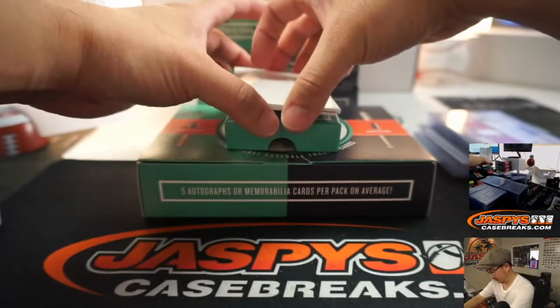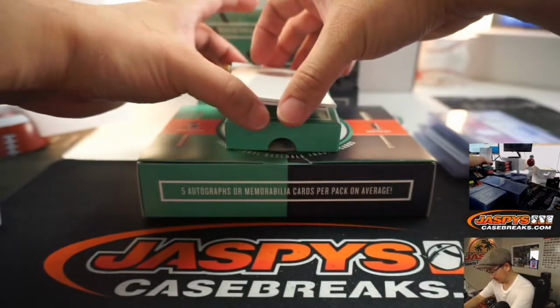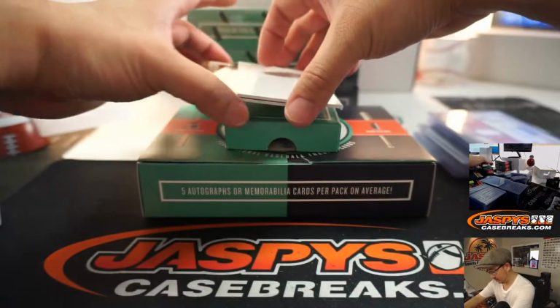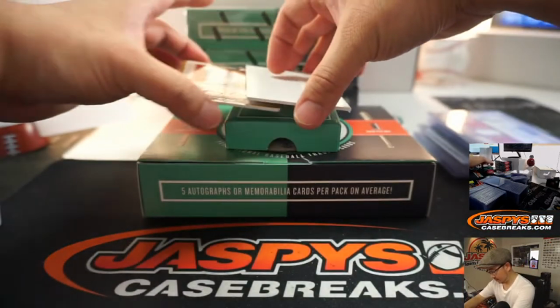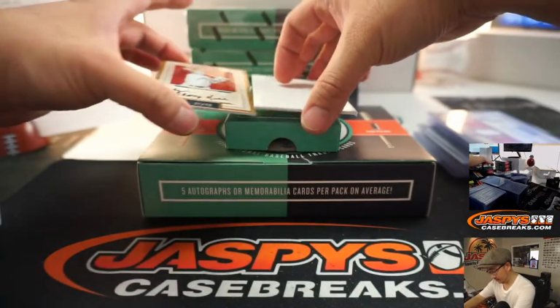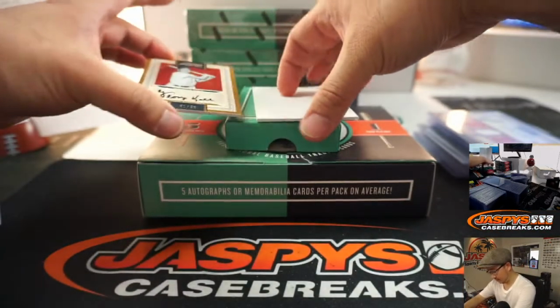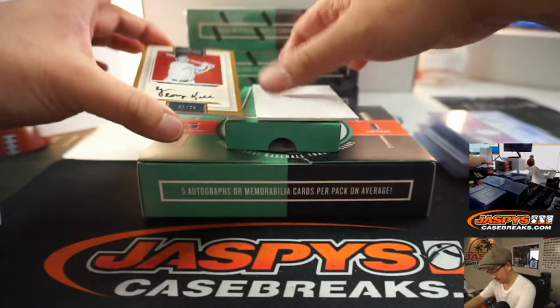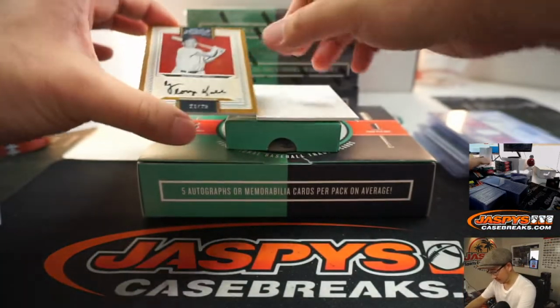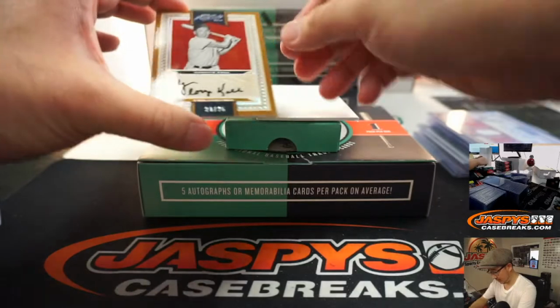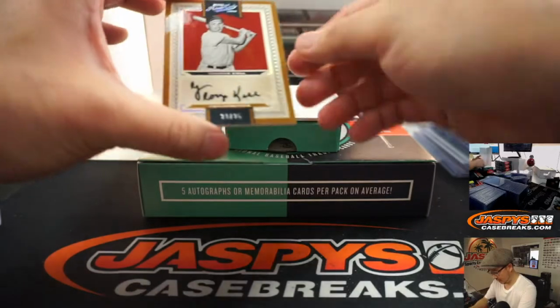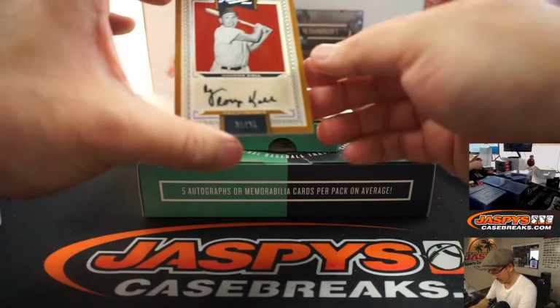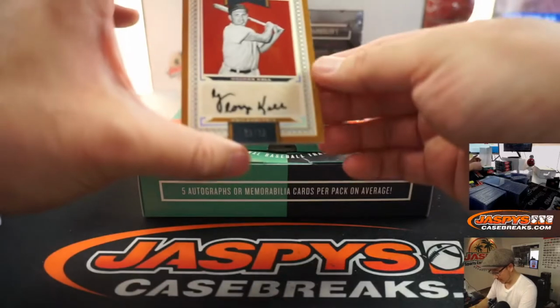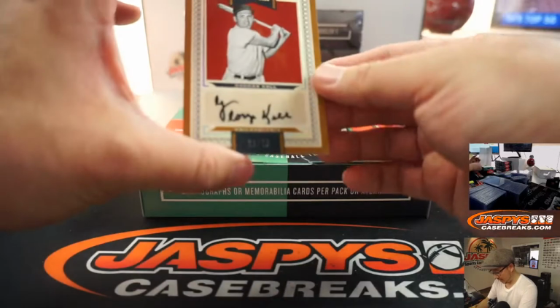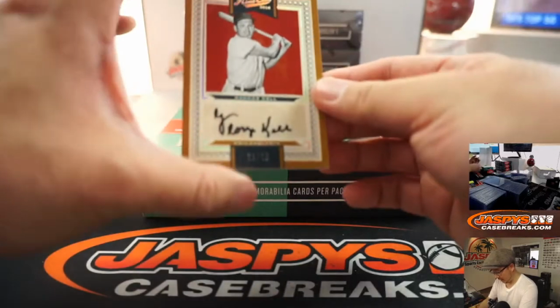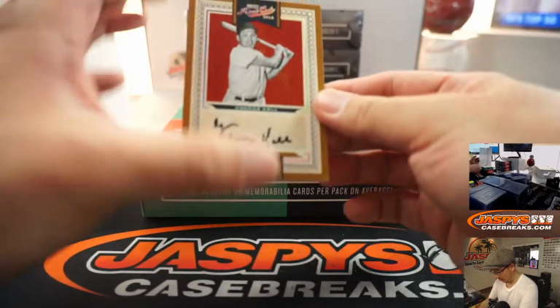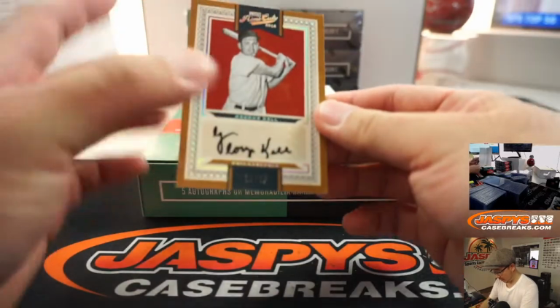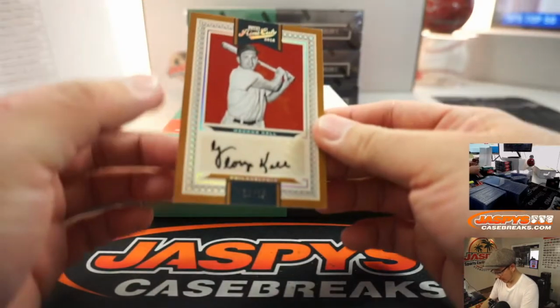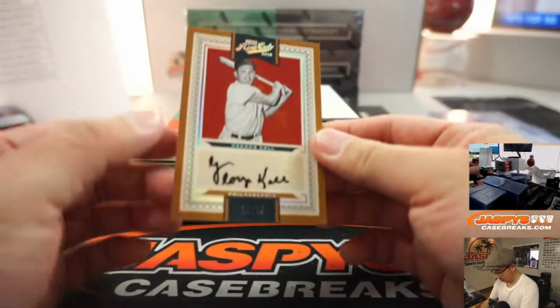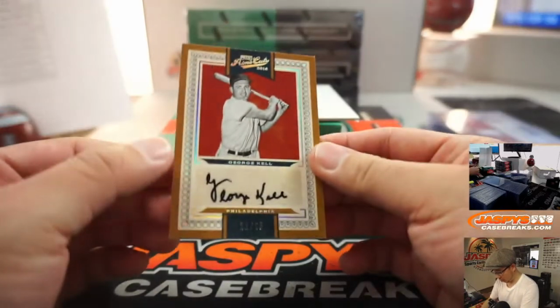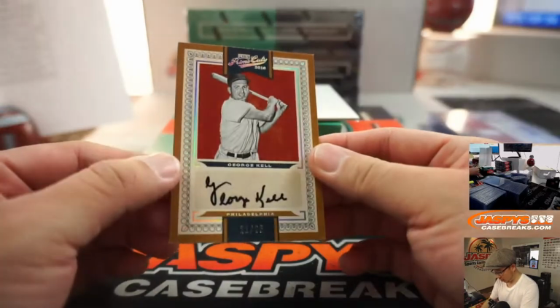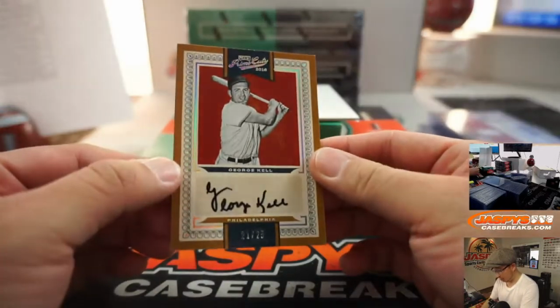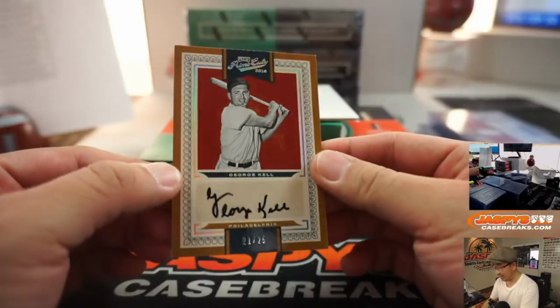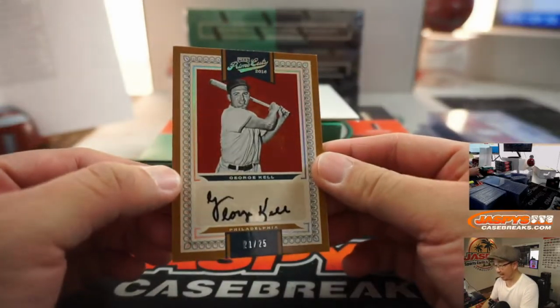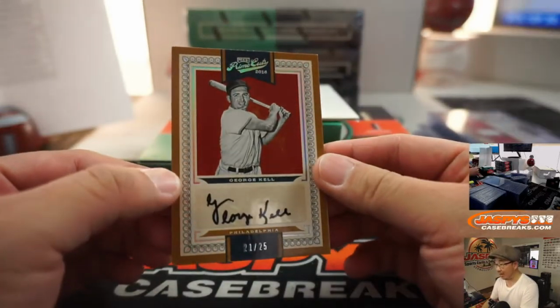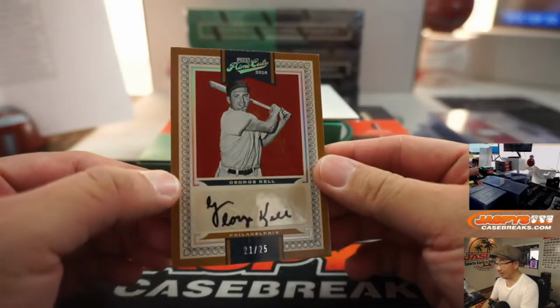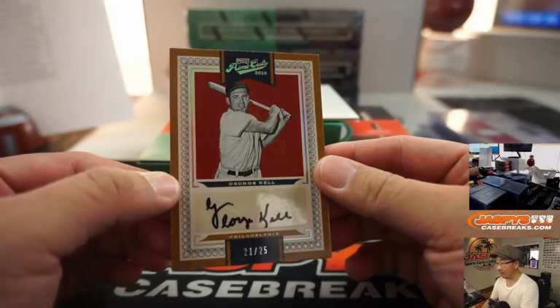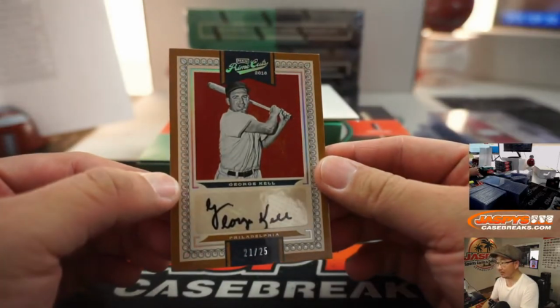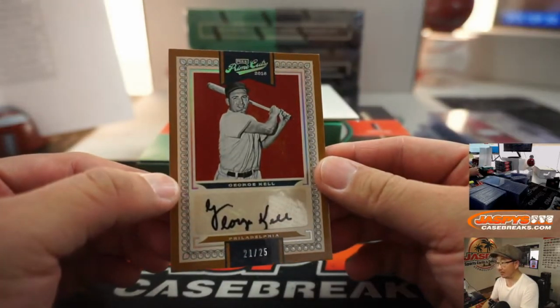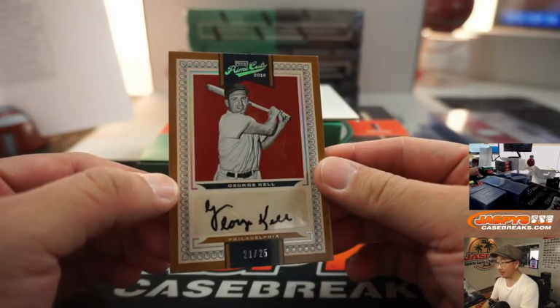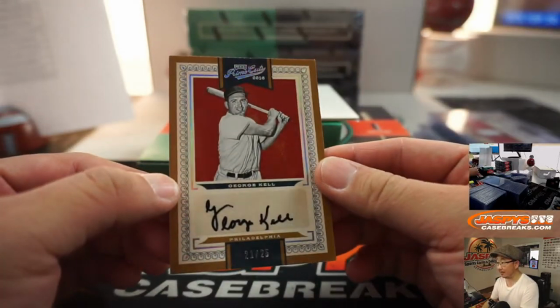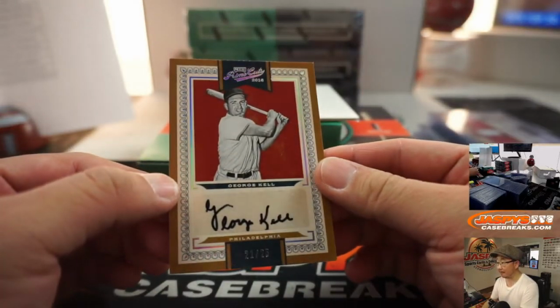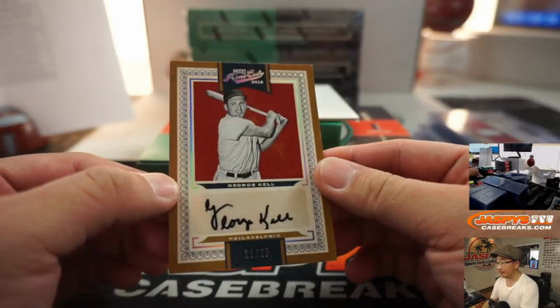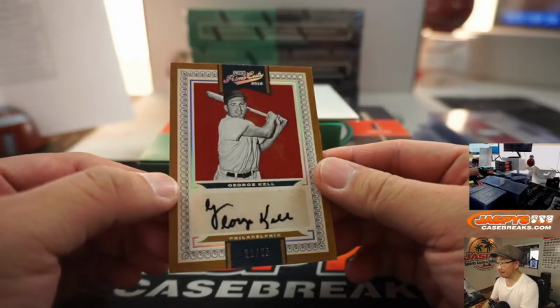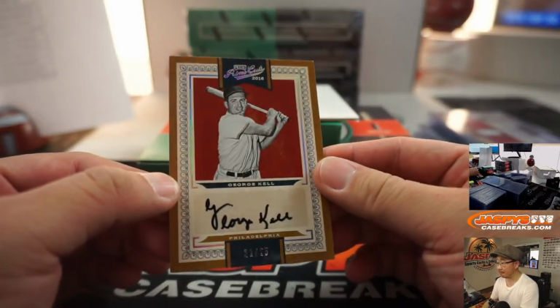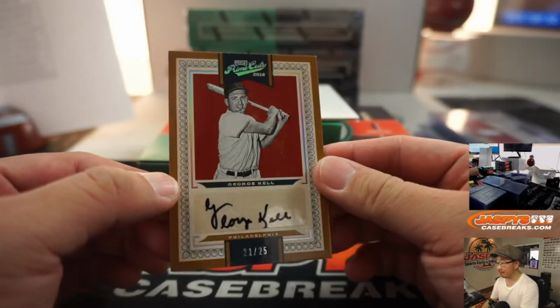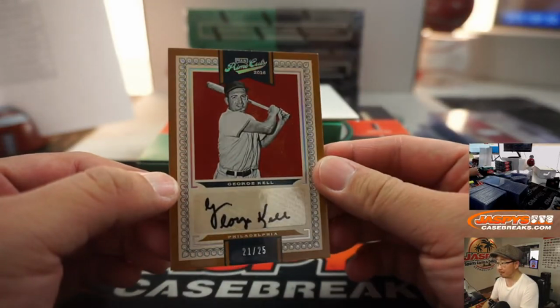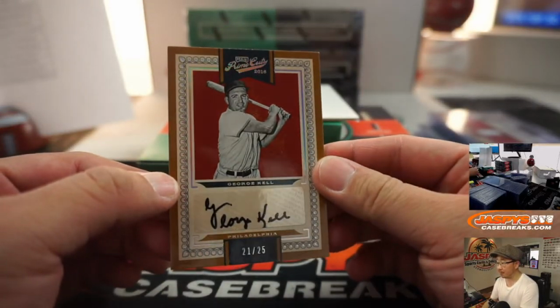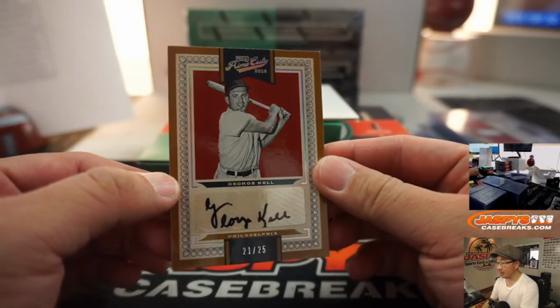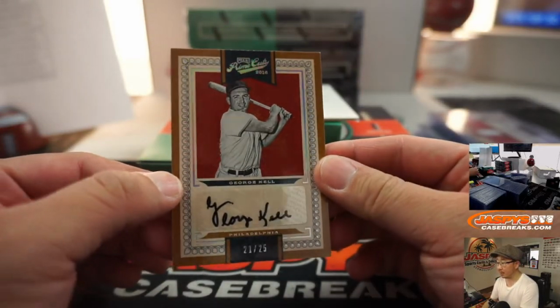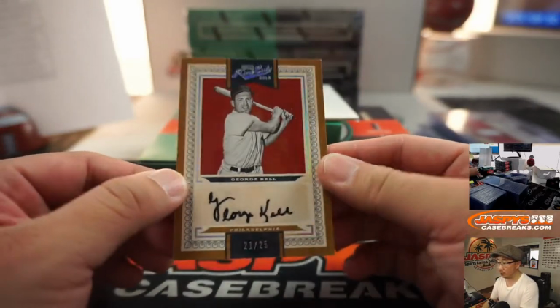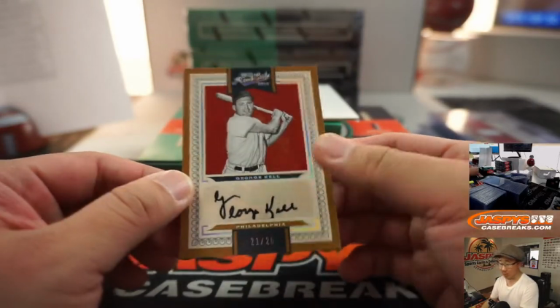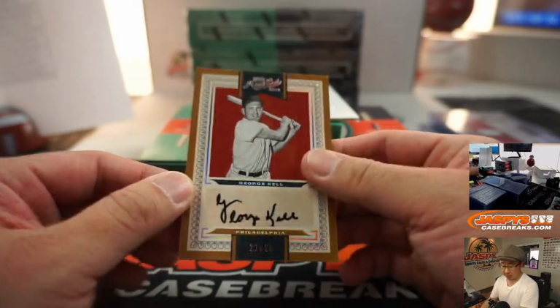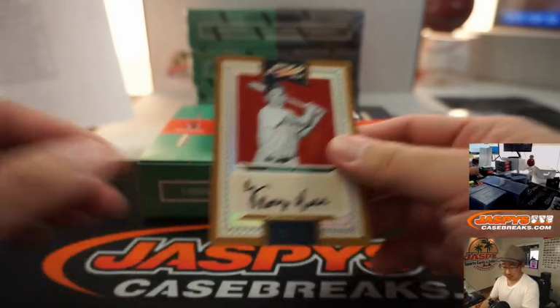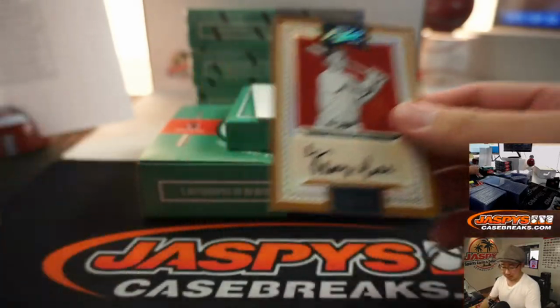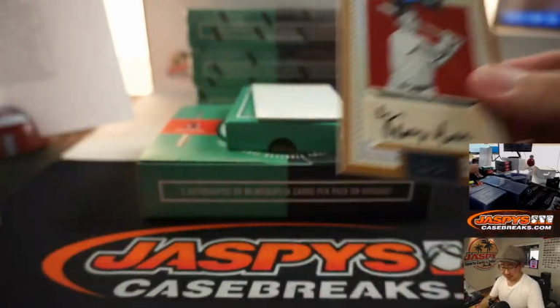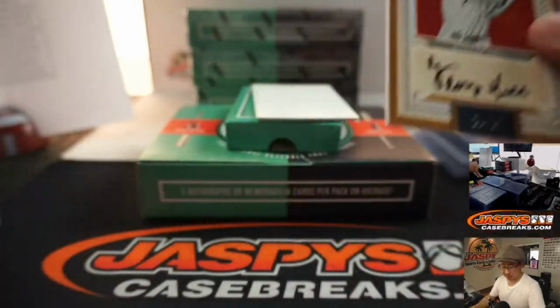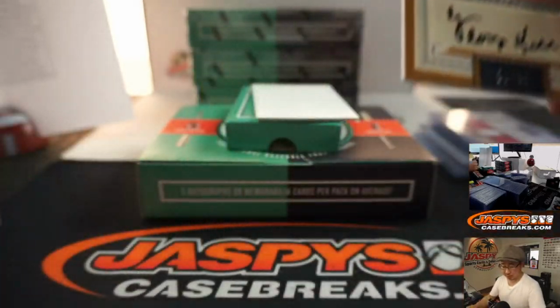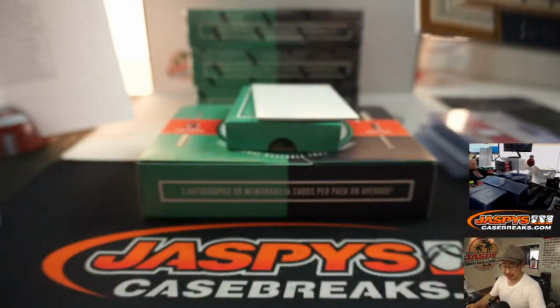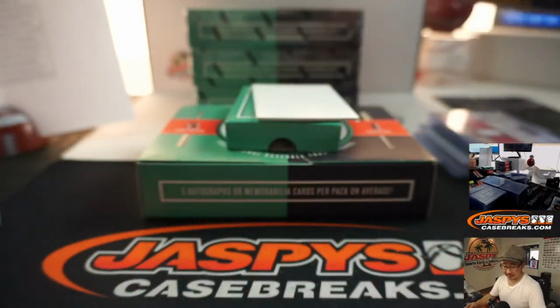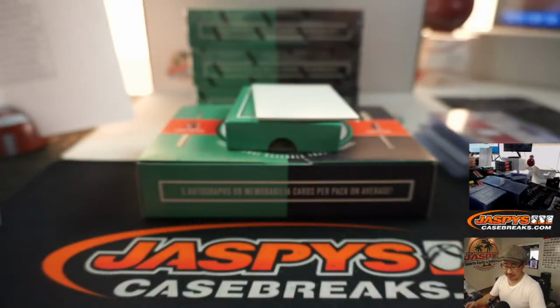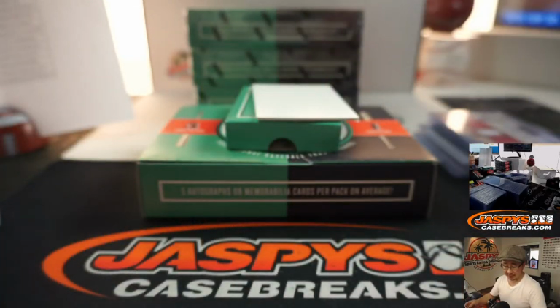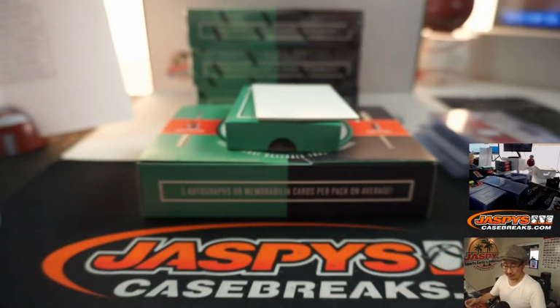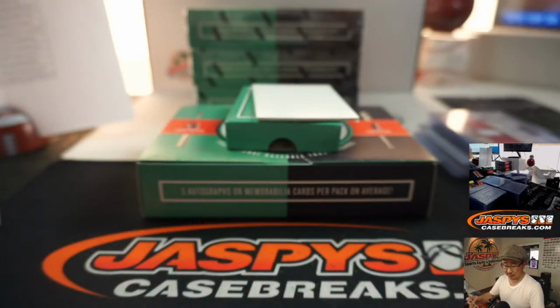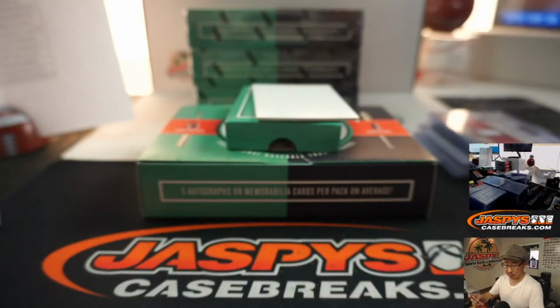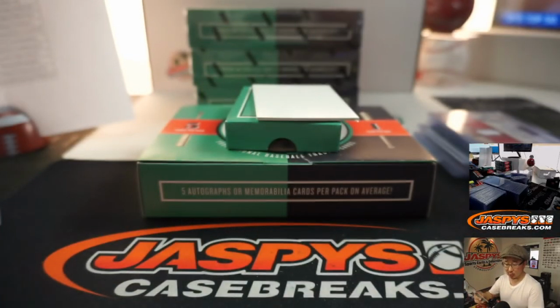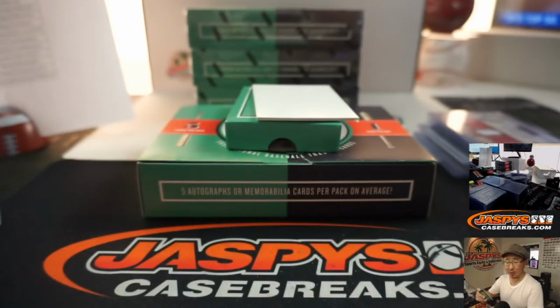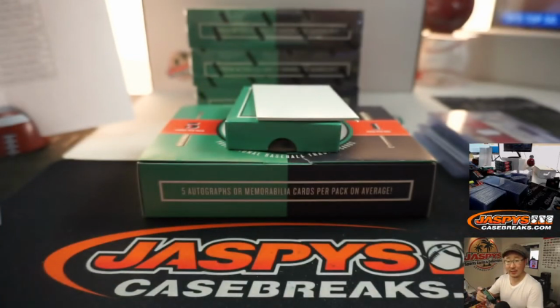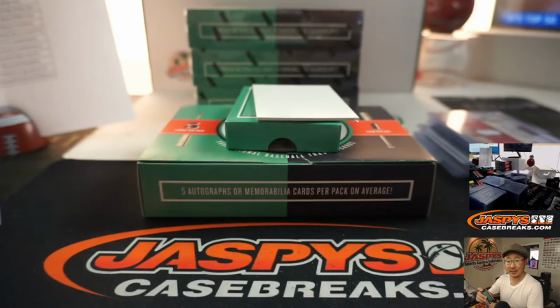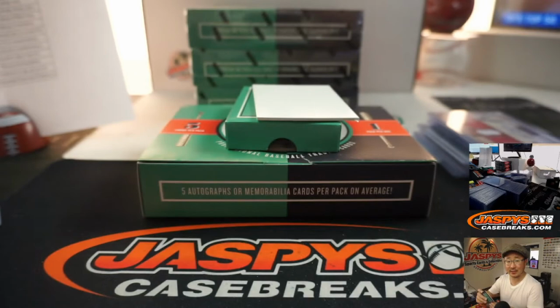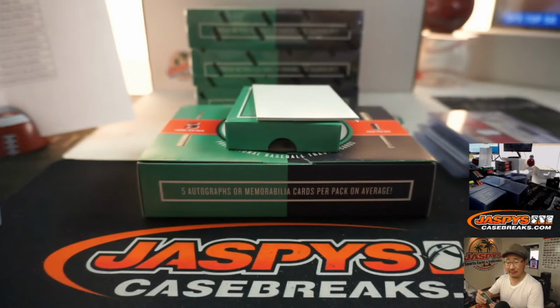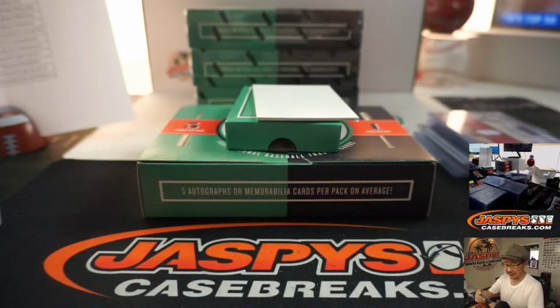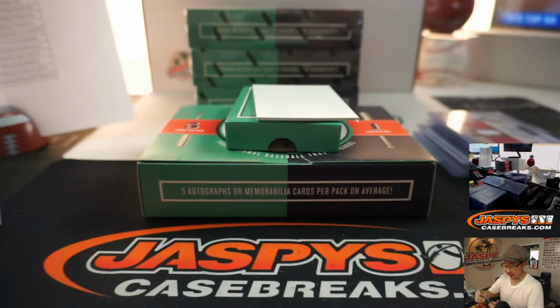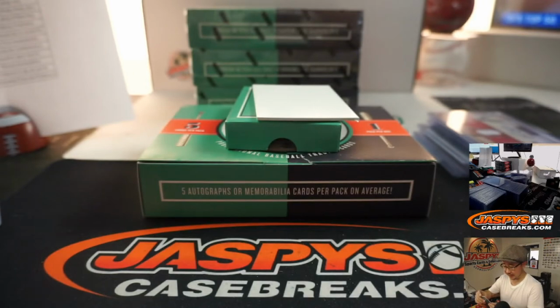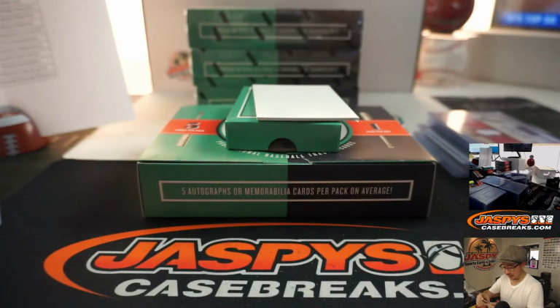And we got George Kell, 21 out of 25, for Lawrence and the Phillies.